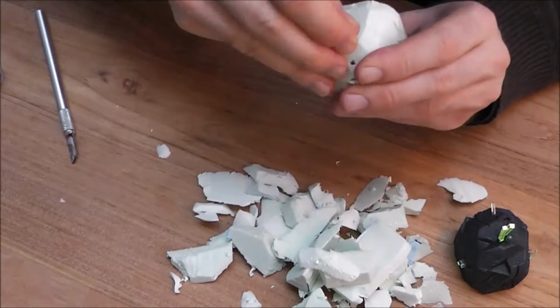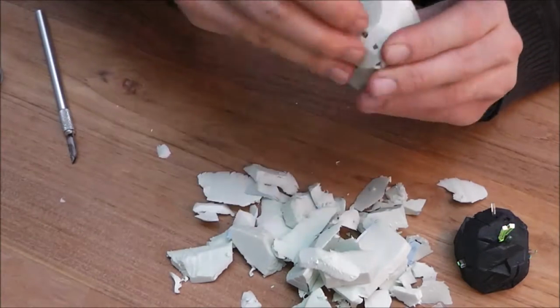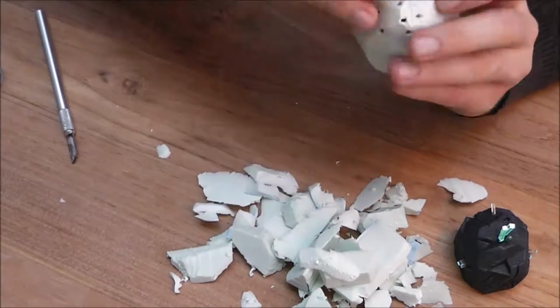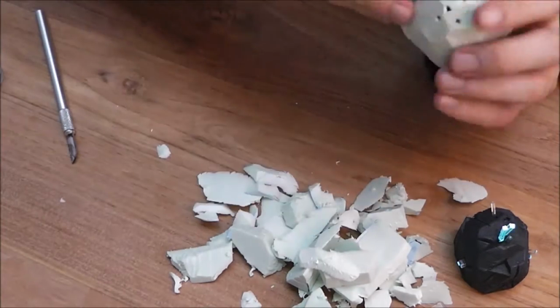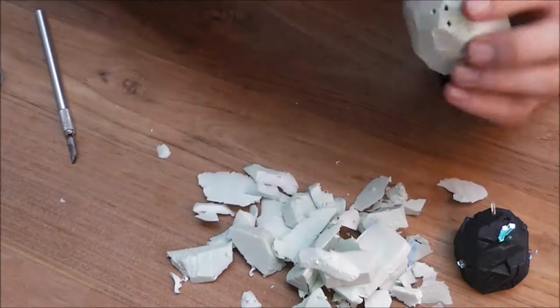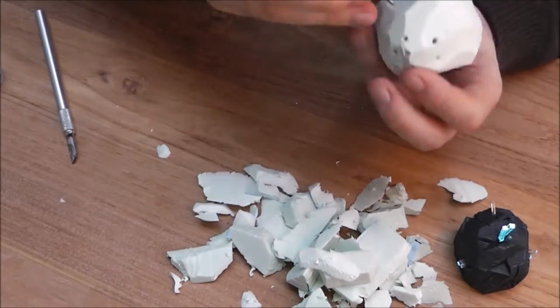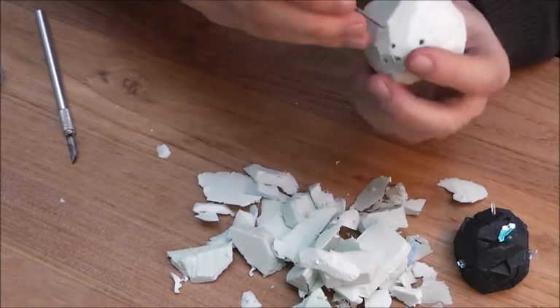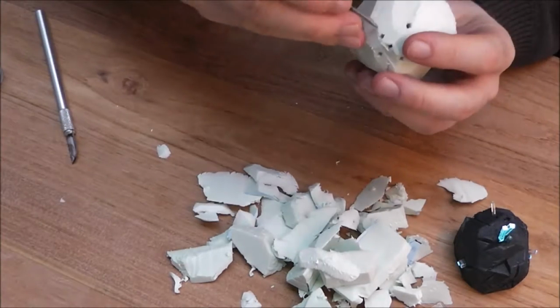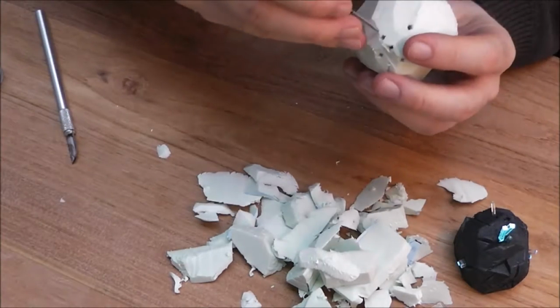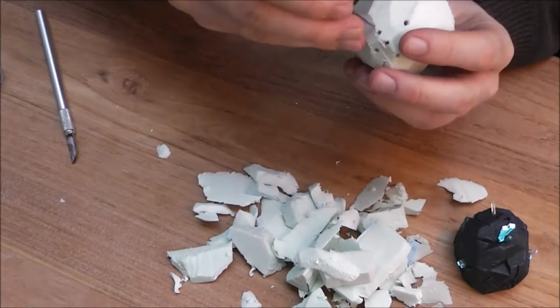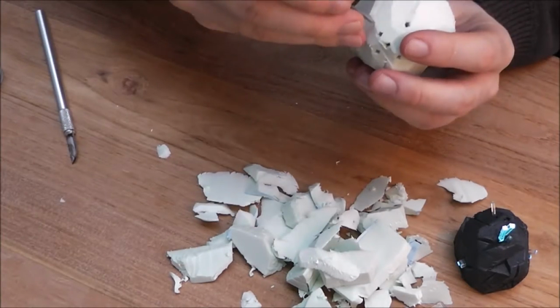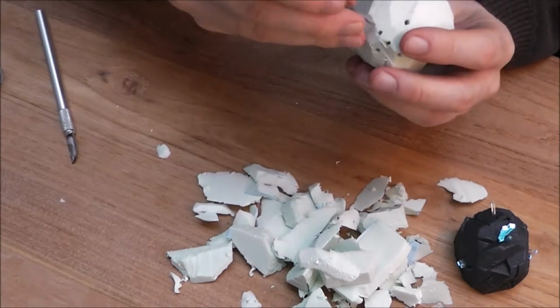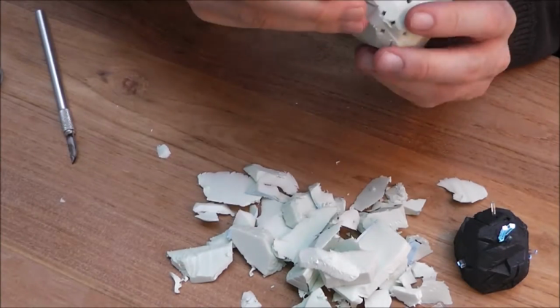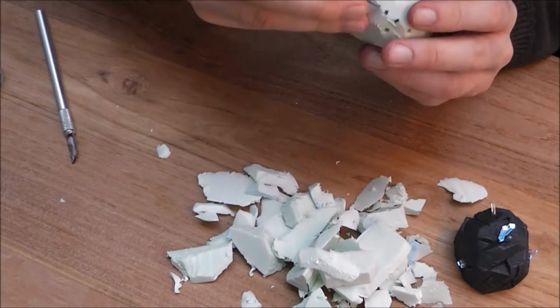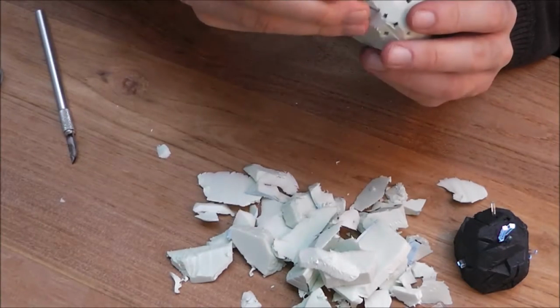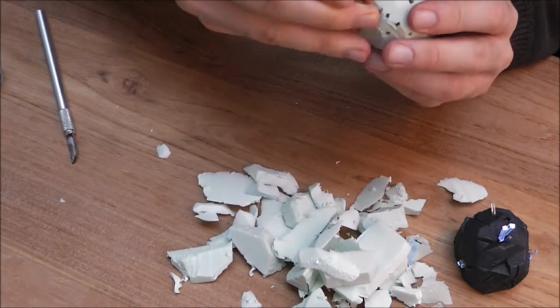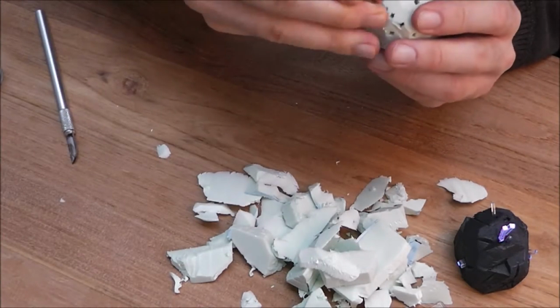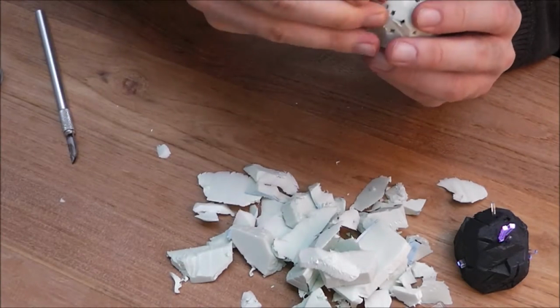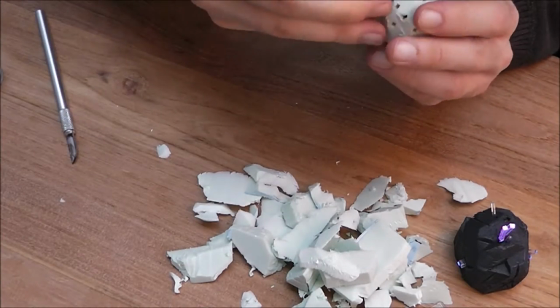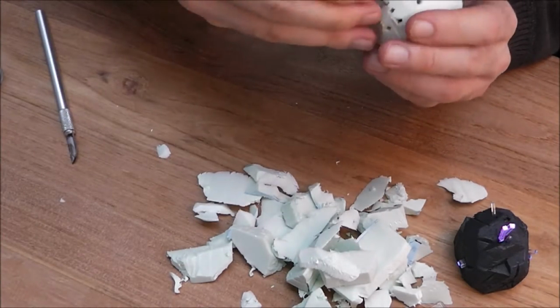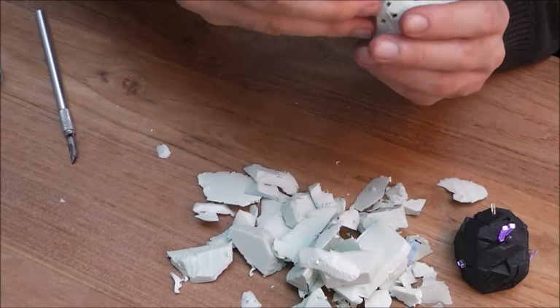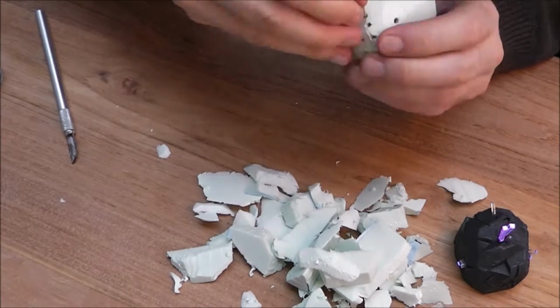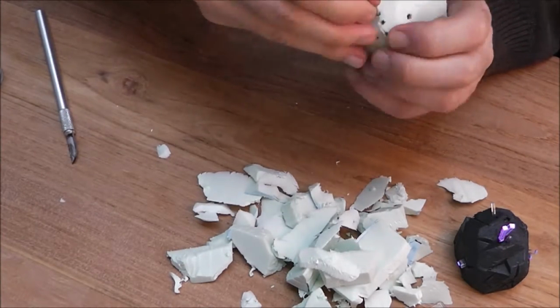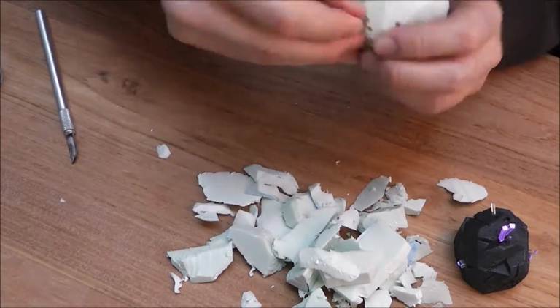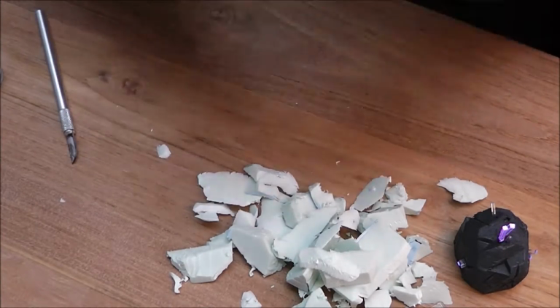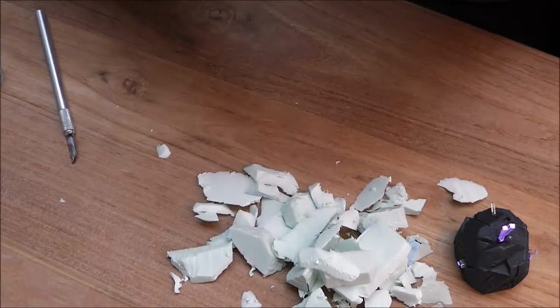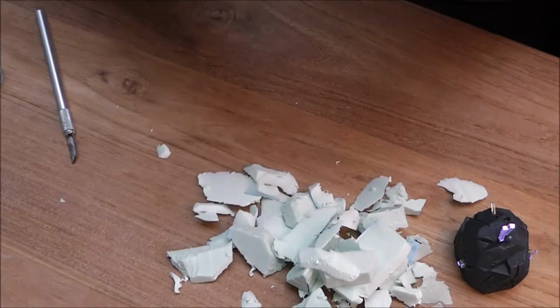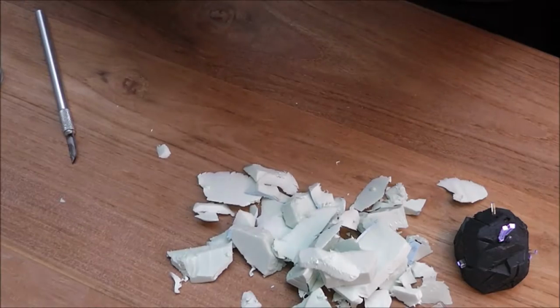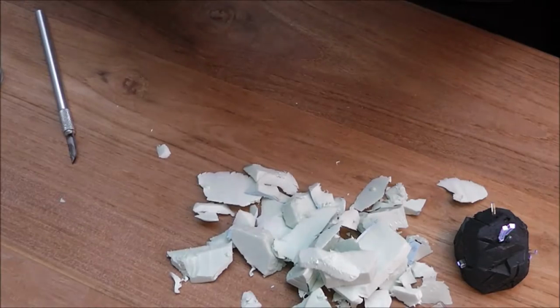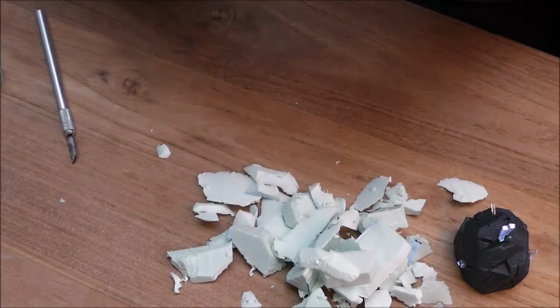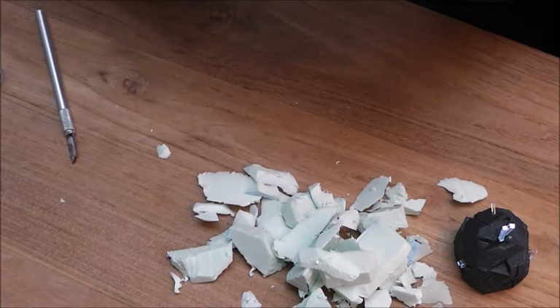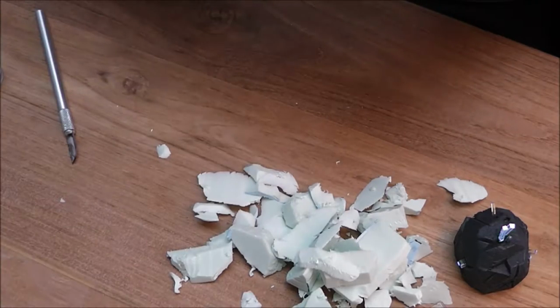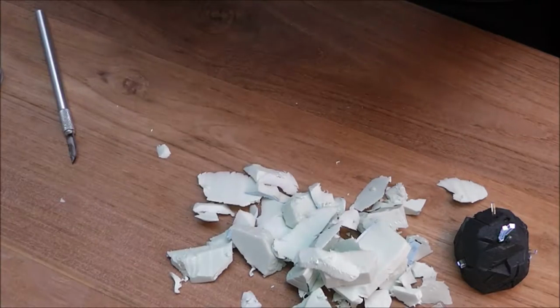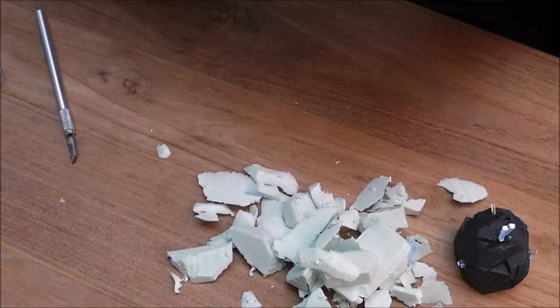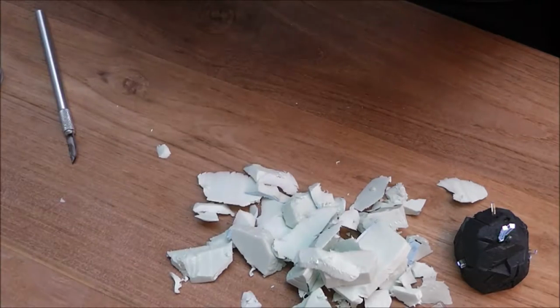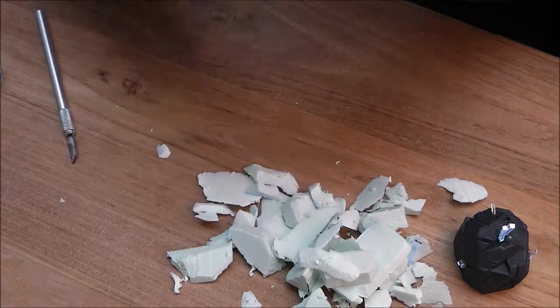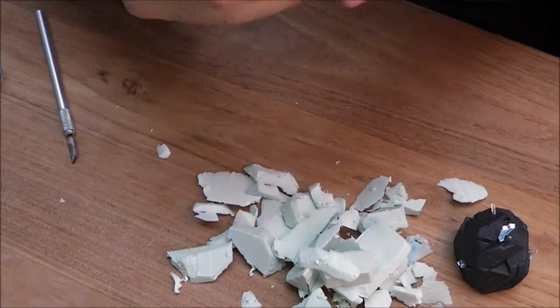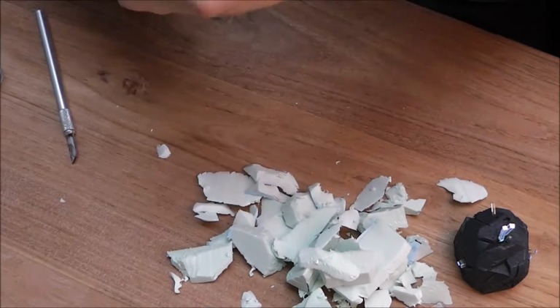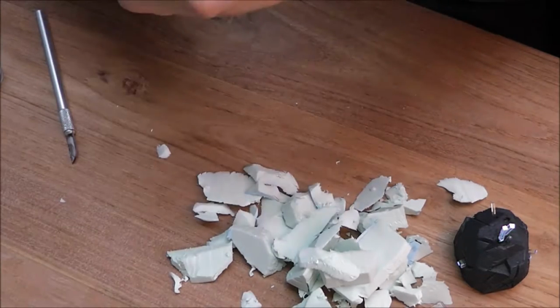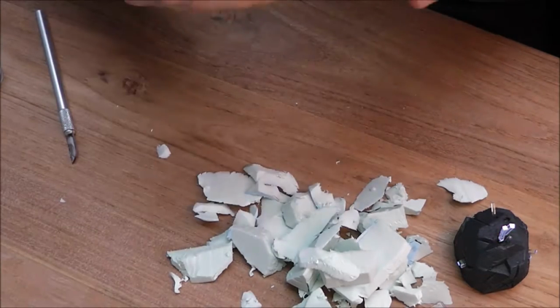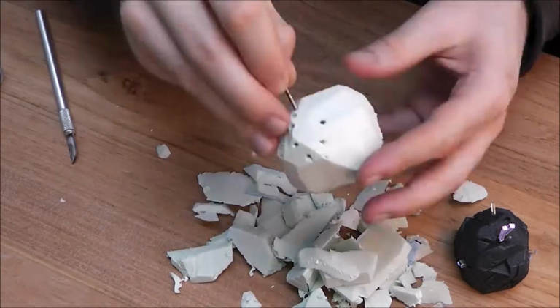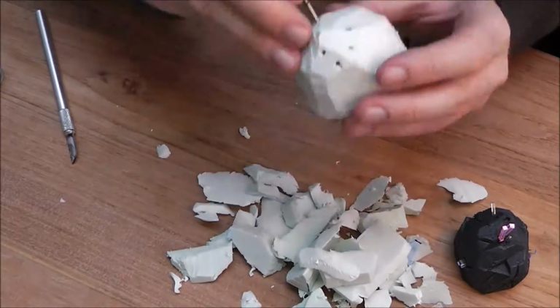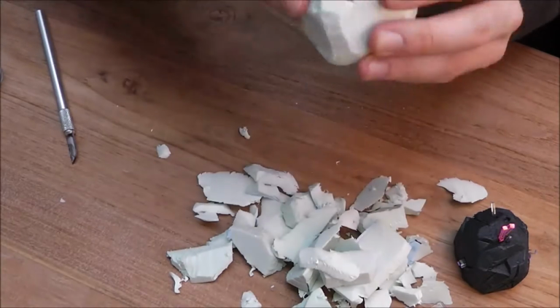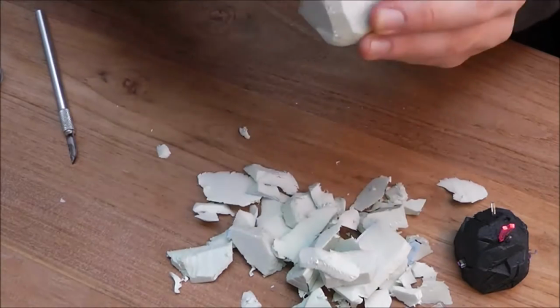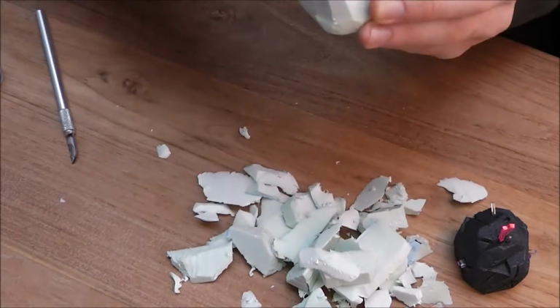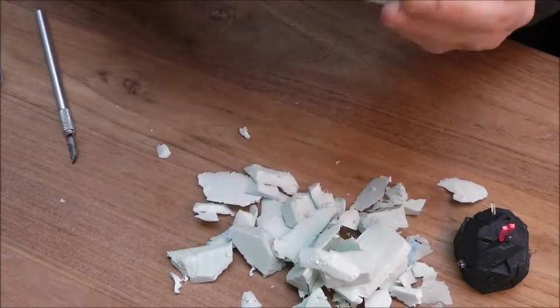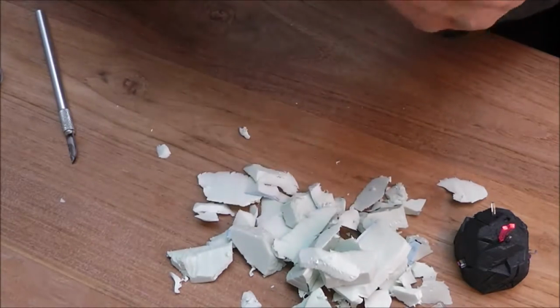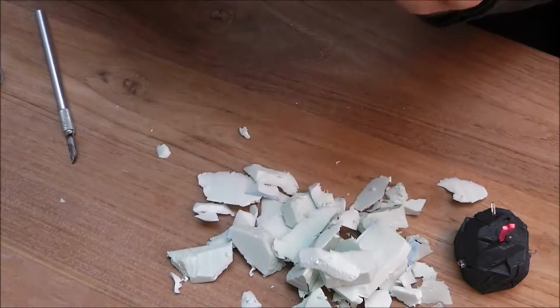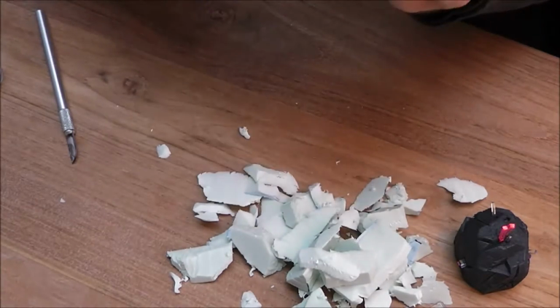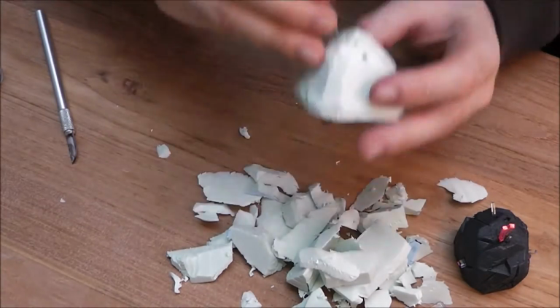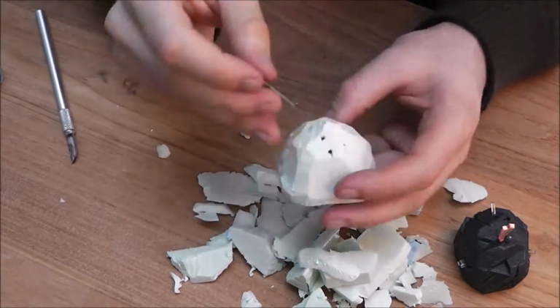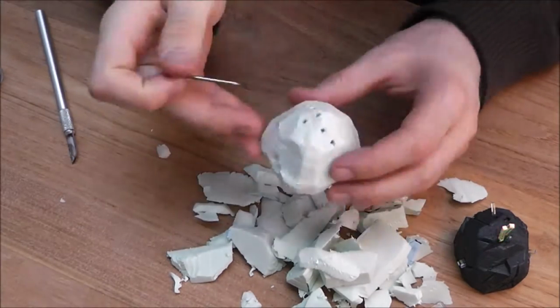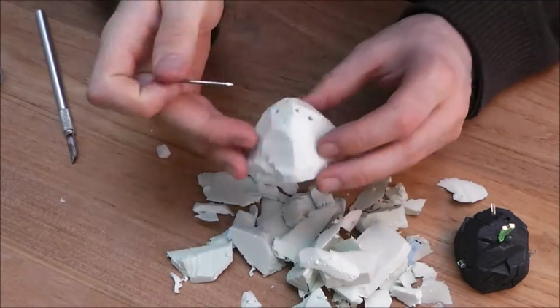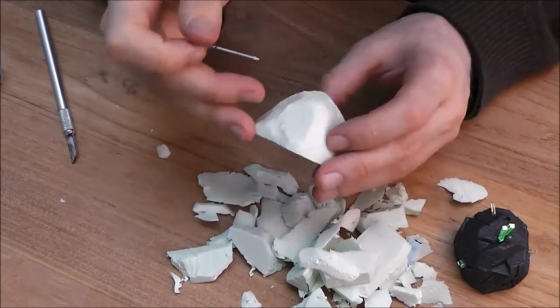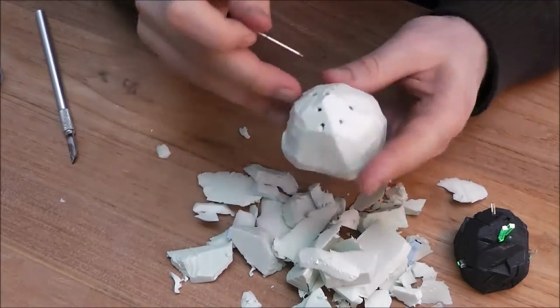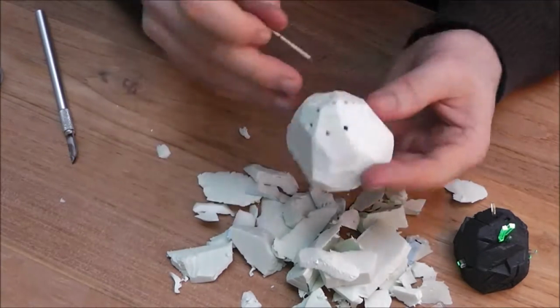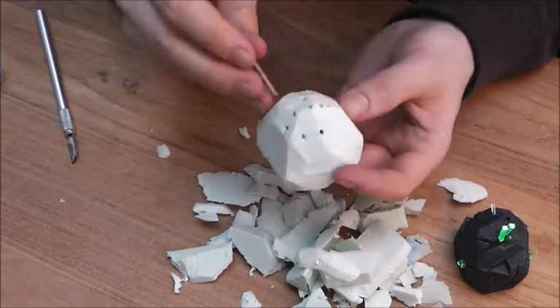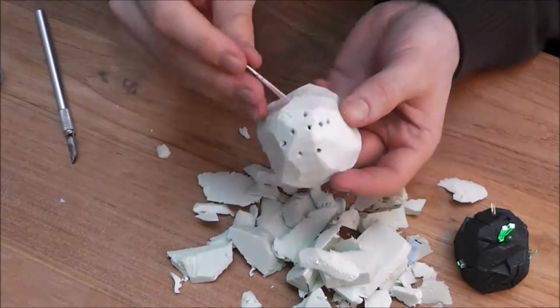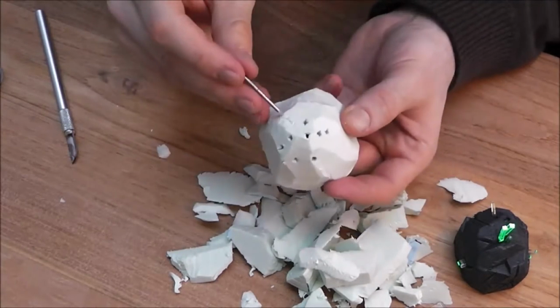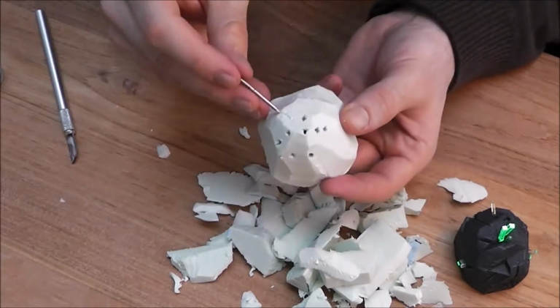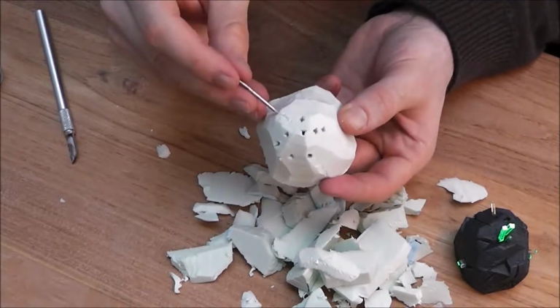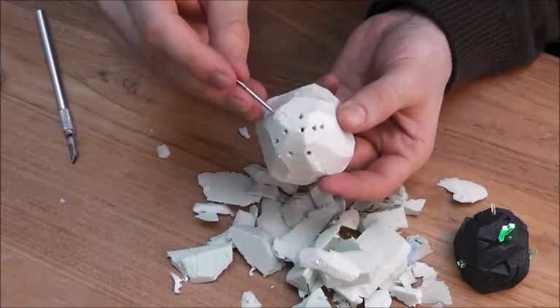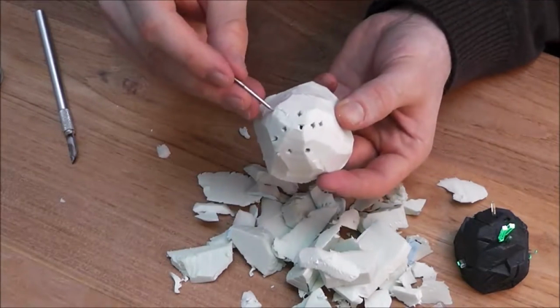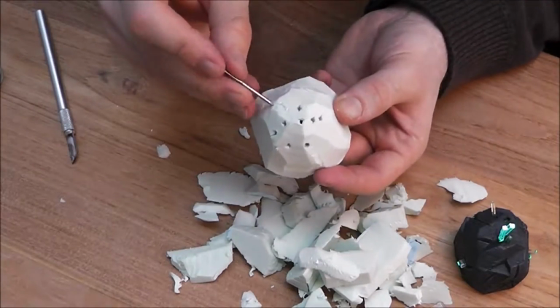The nail is used to widen the hole so the crystals won't tear at the styrofoam, potentially blocking the light source.